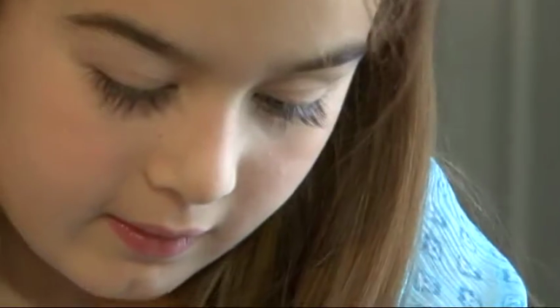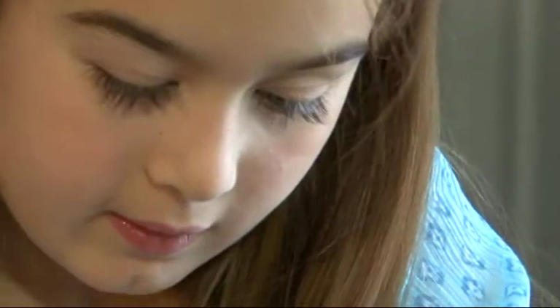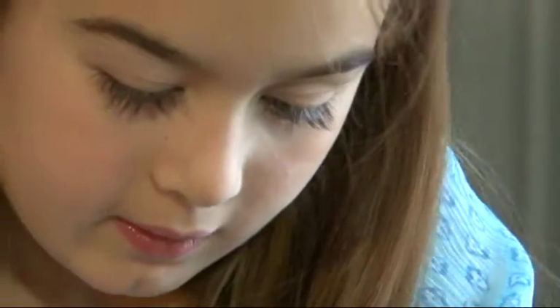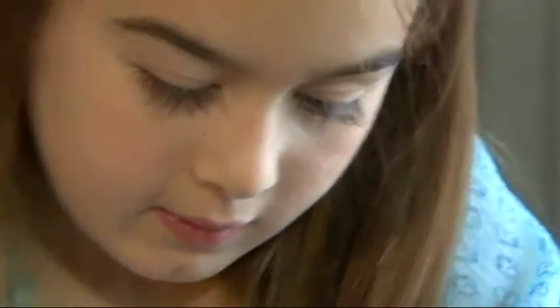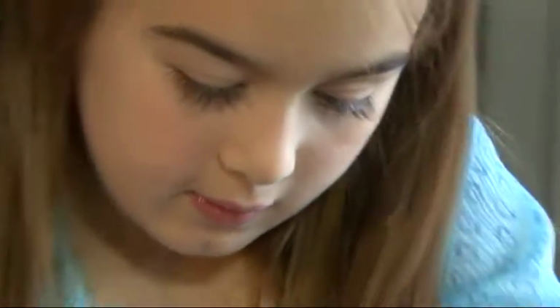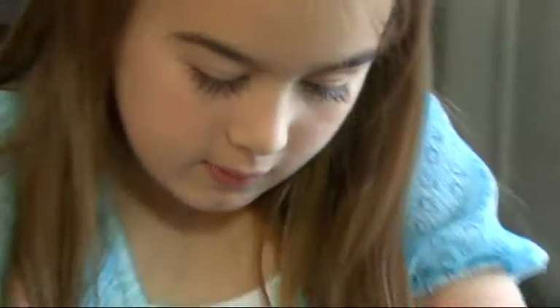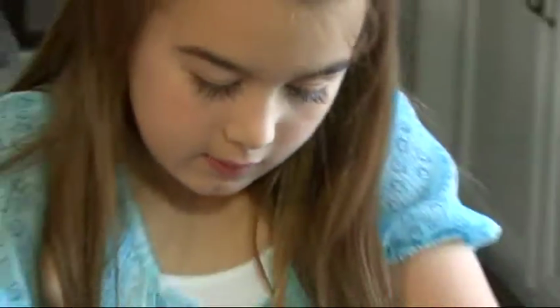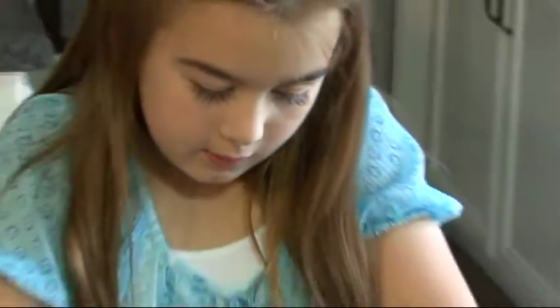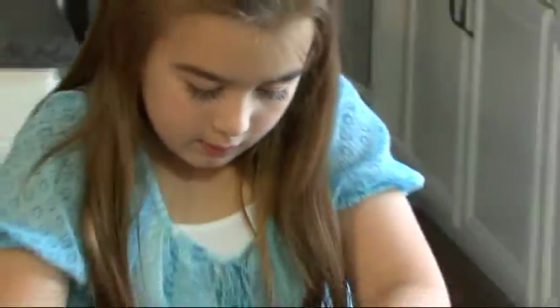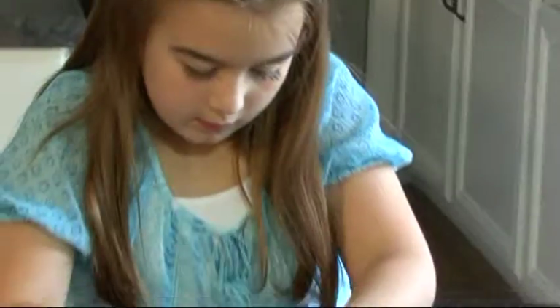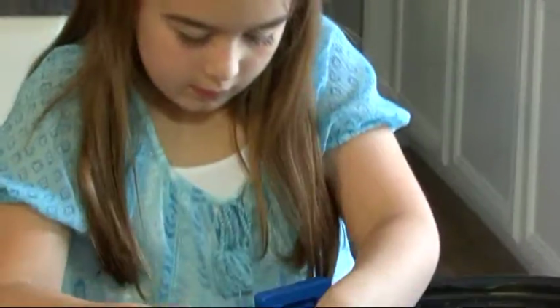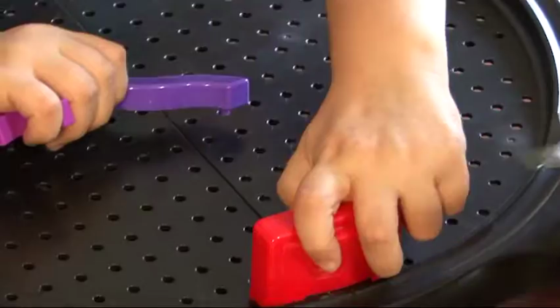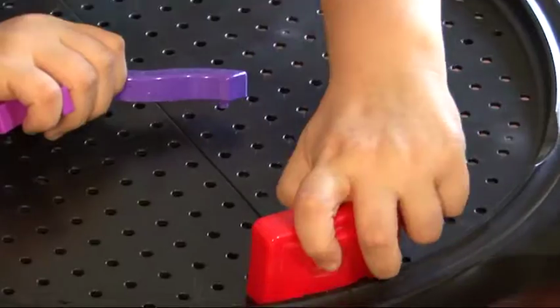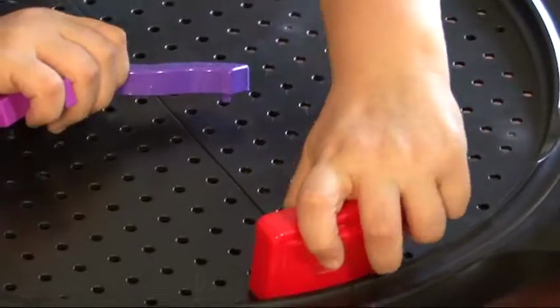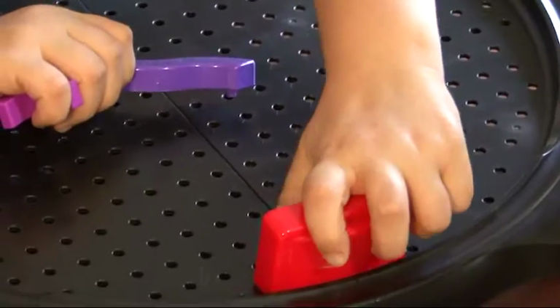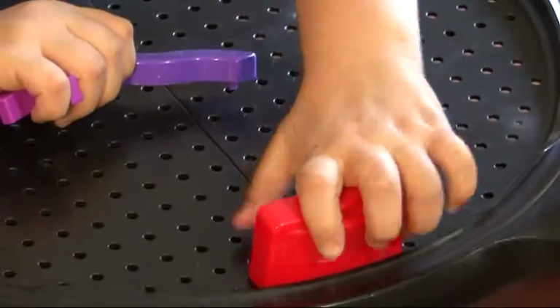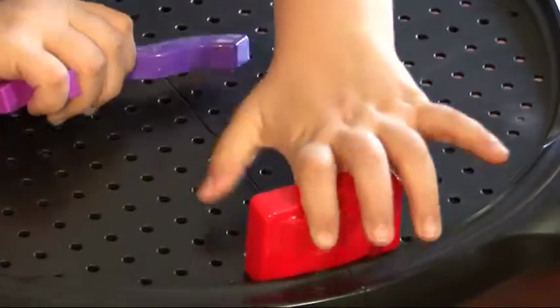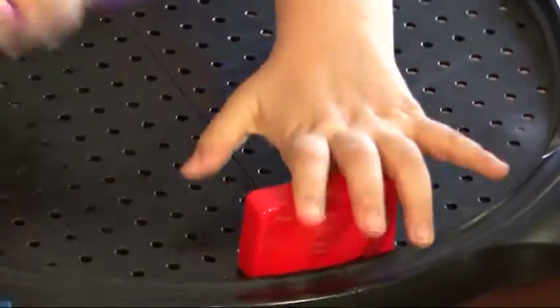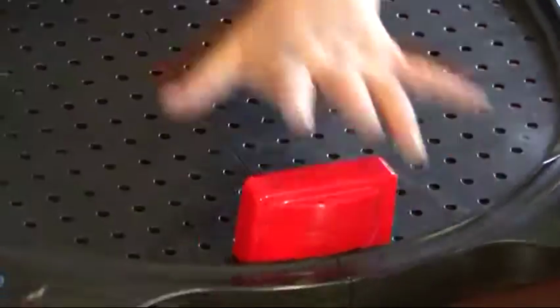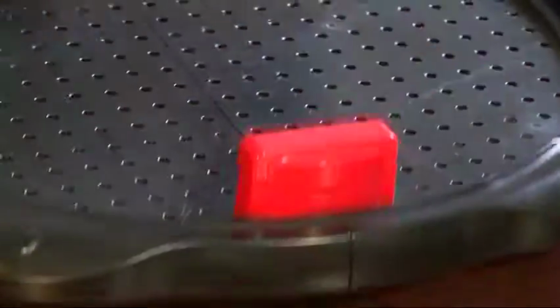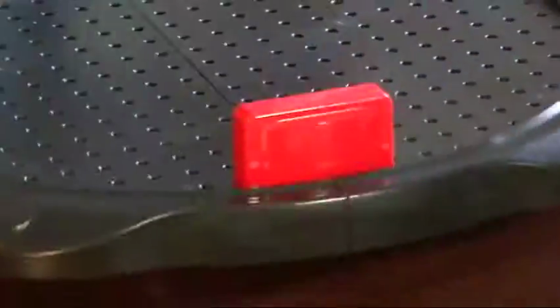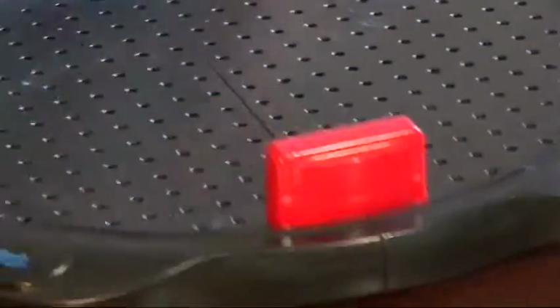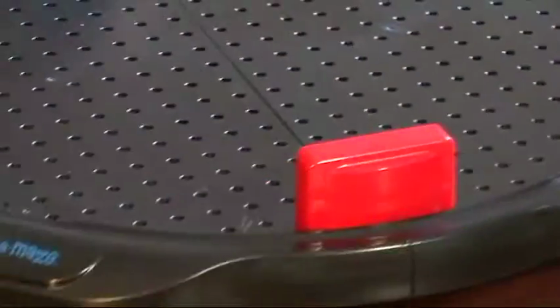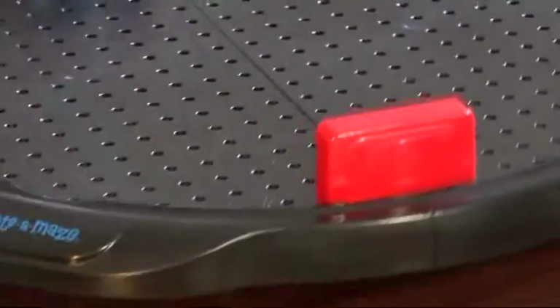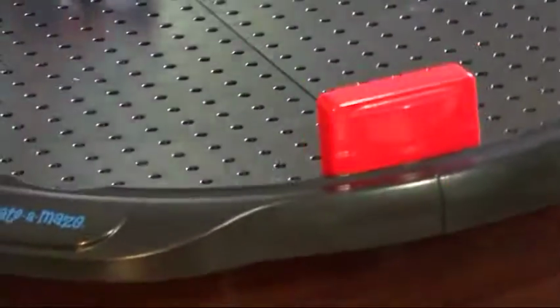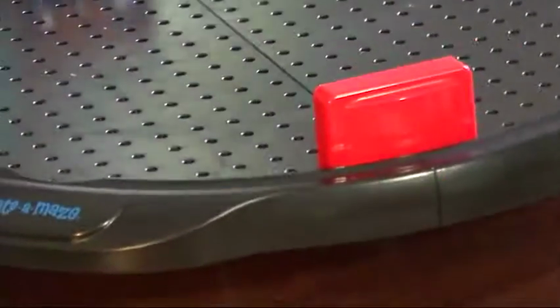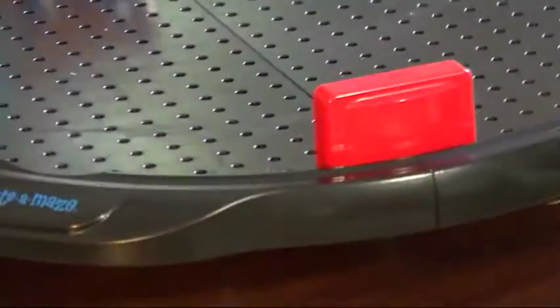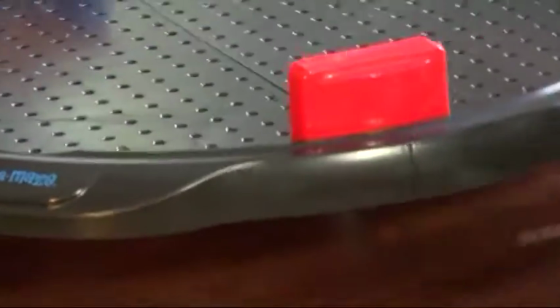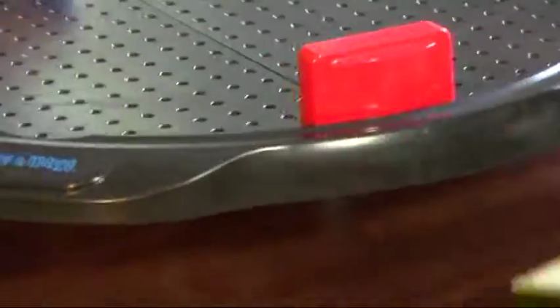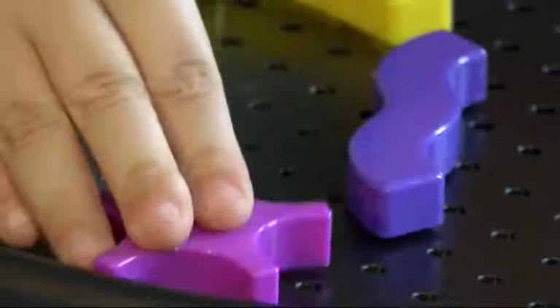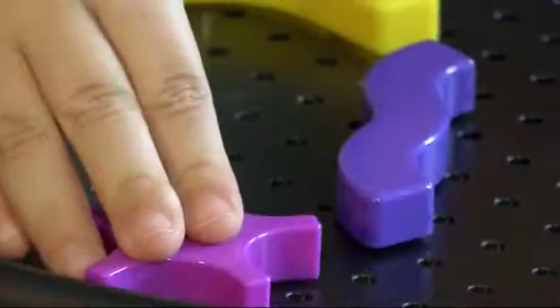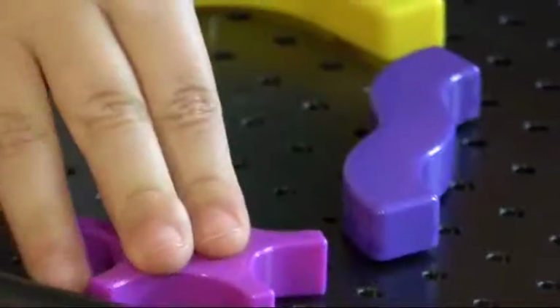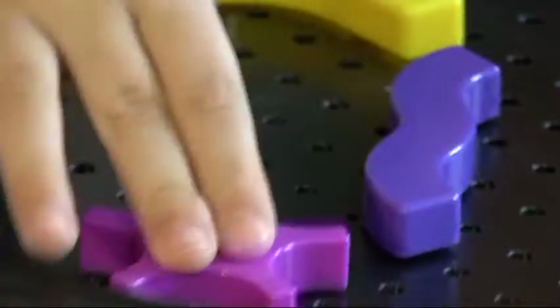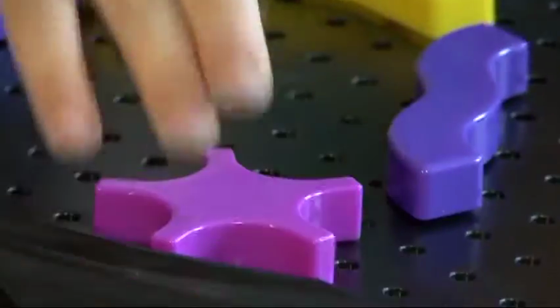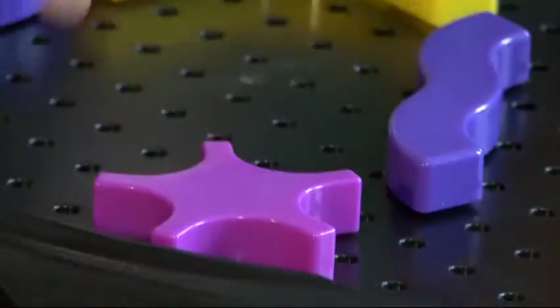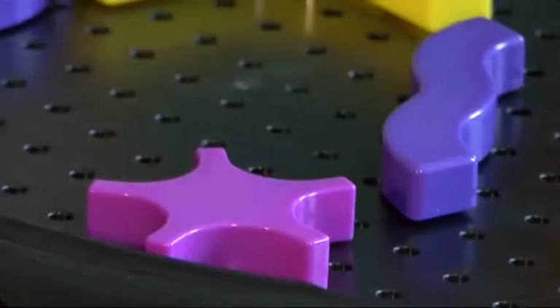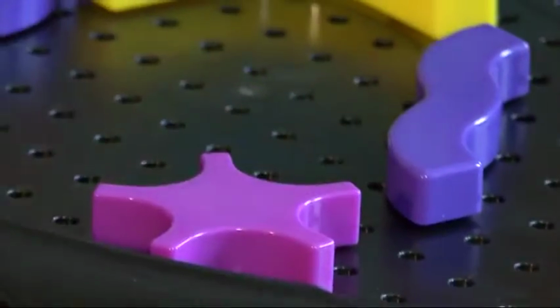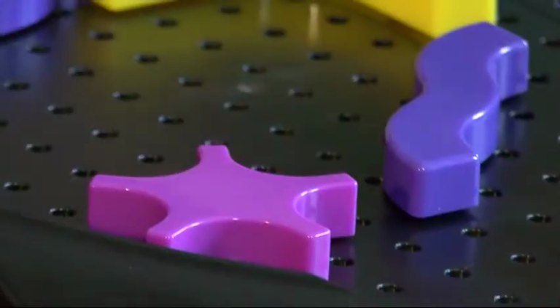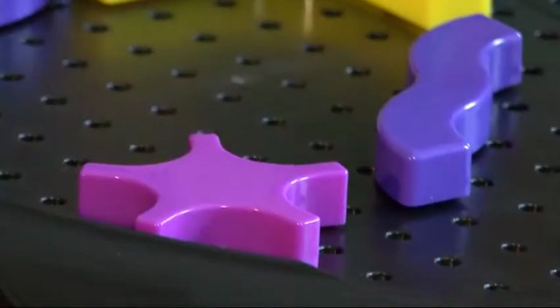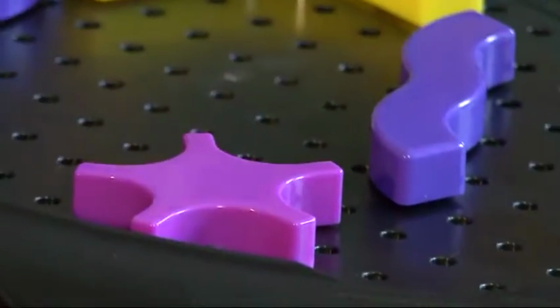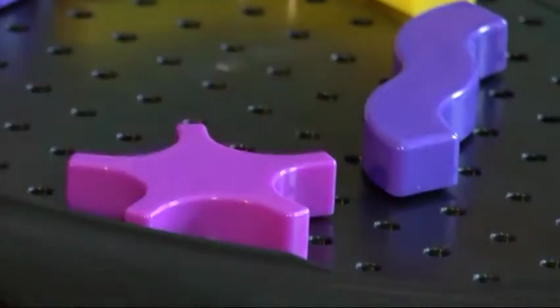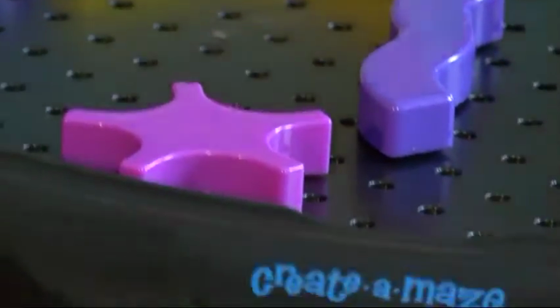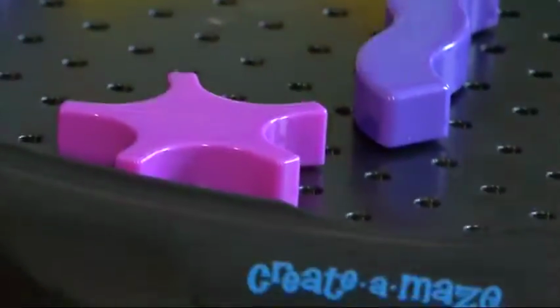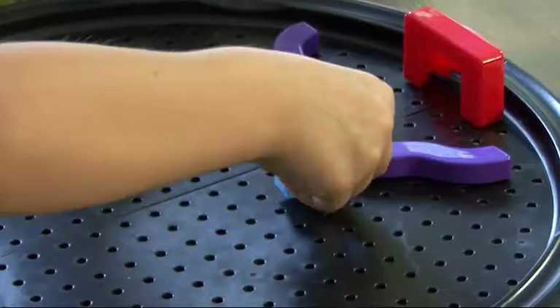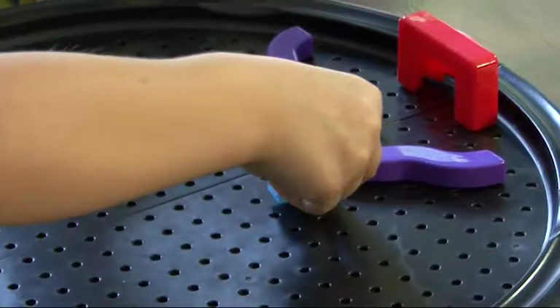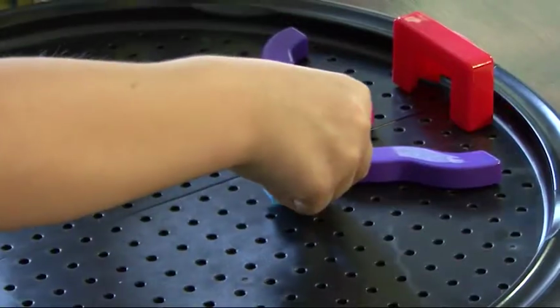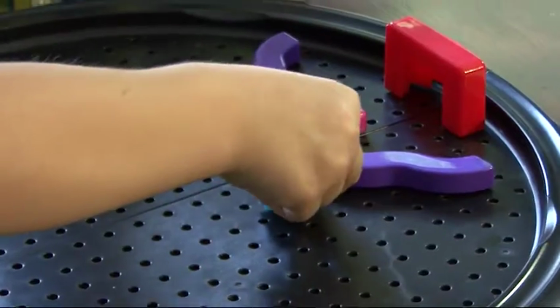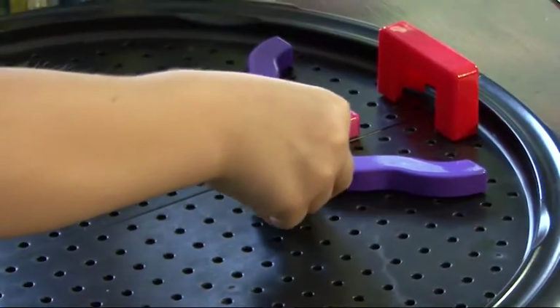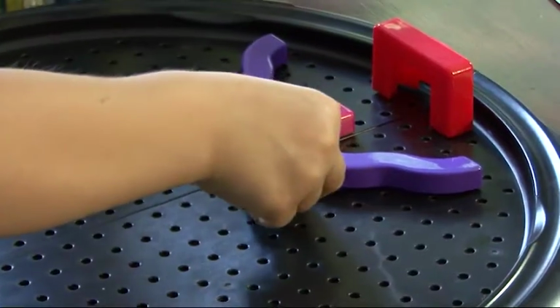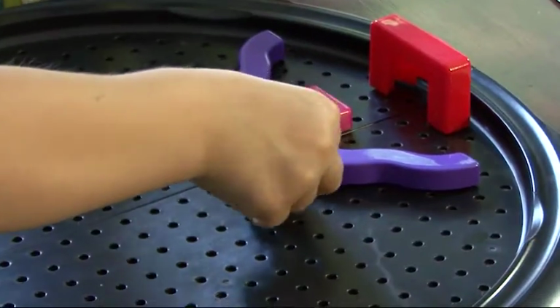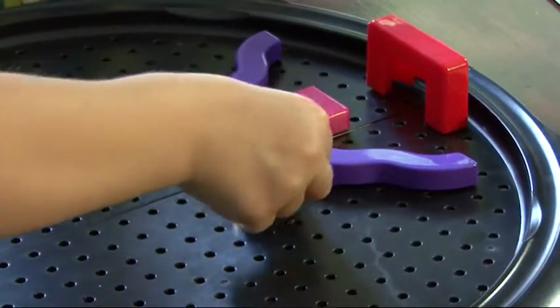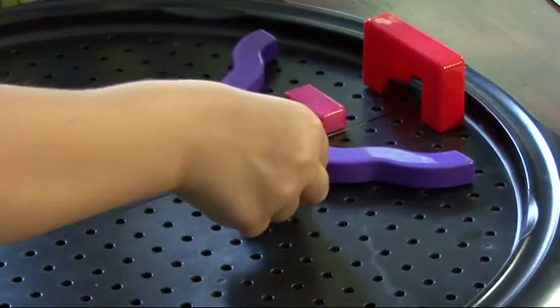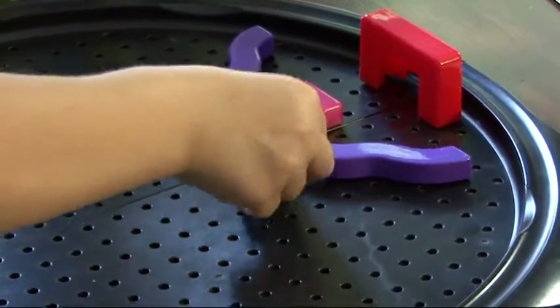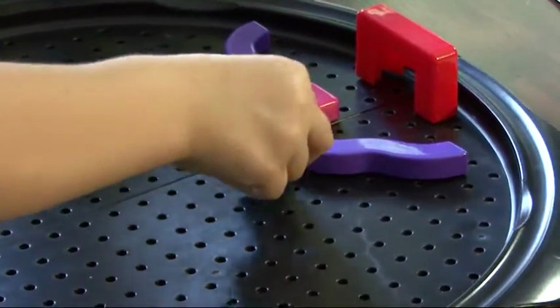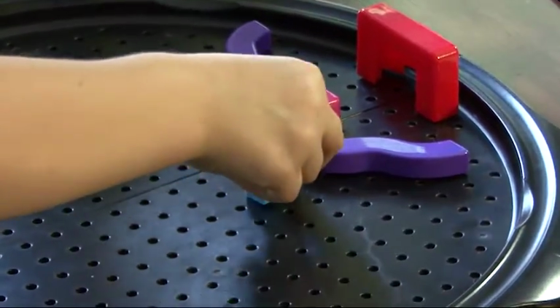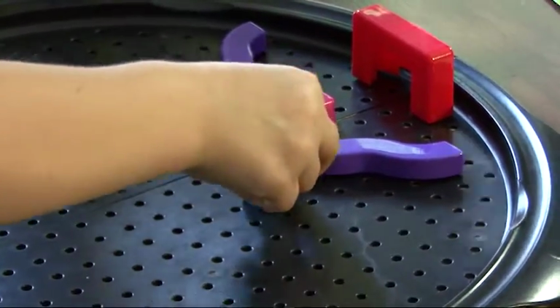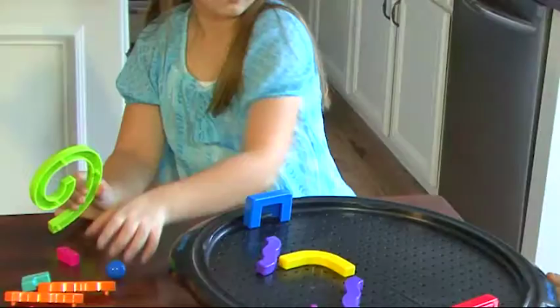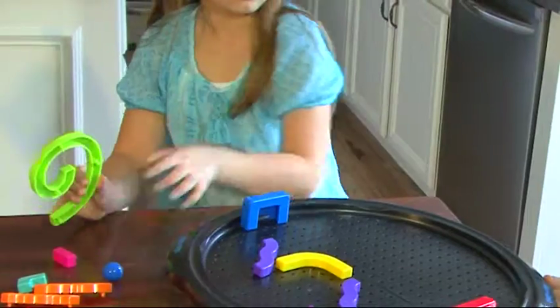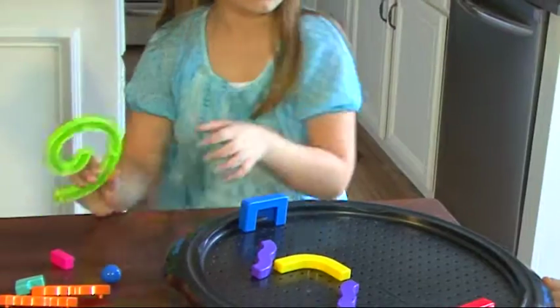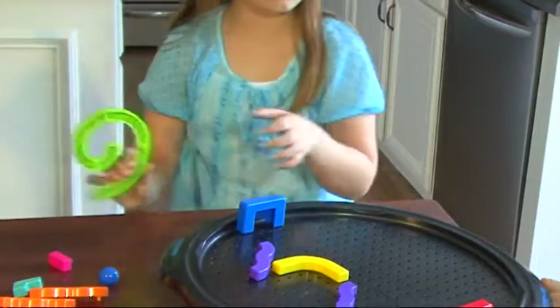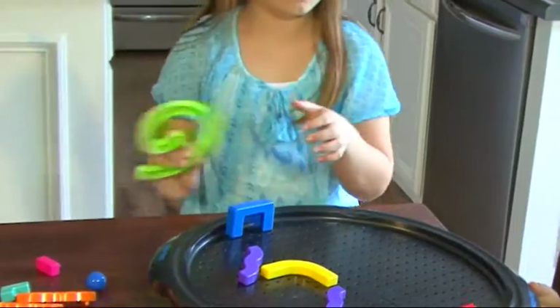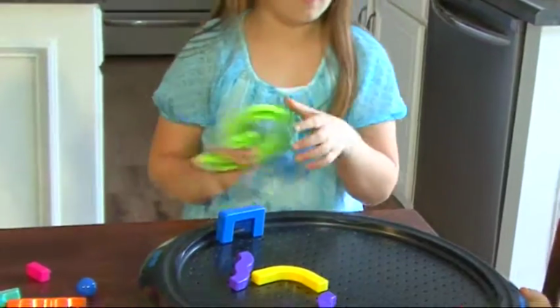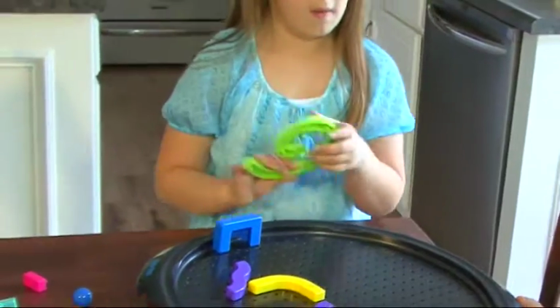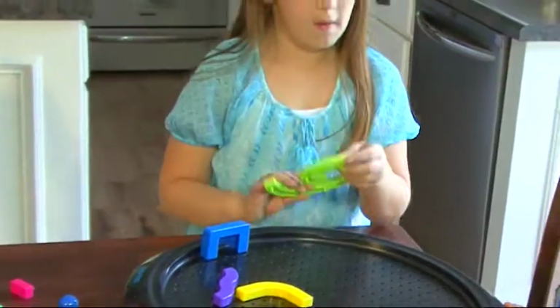Build a maze of your own design for even wilder challenges. Endless combinations of designs provide multiple levels of play.